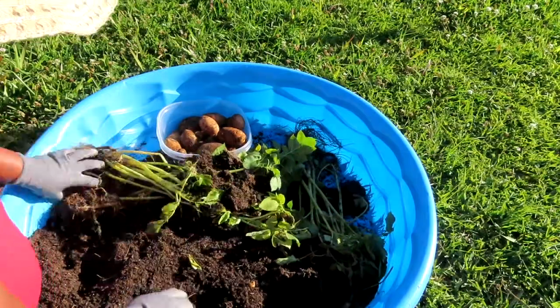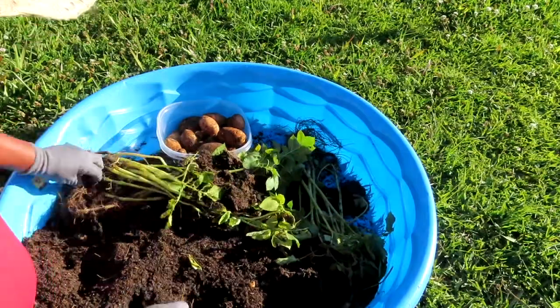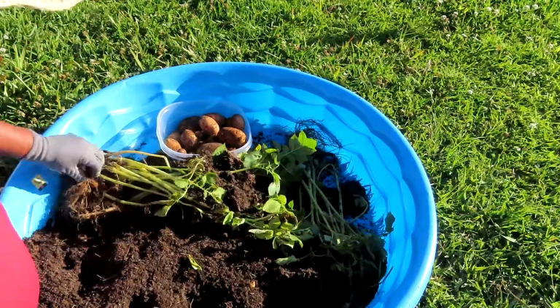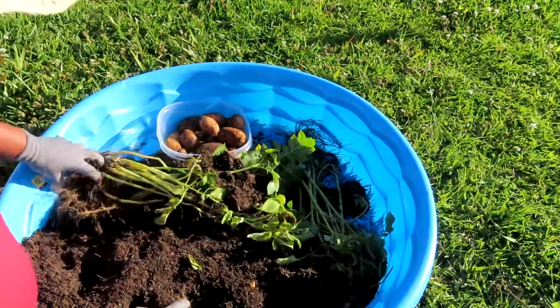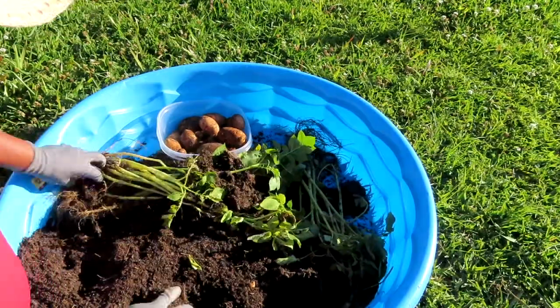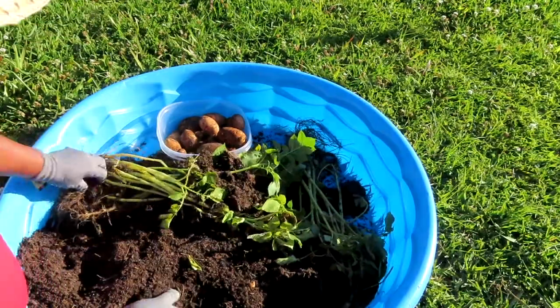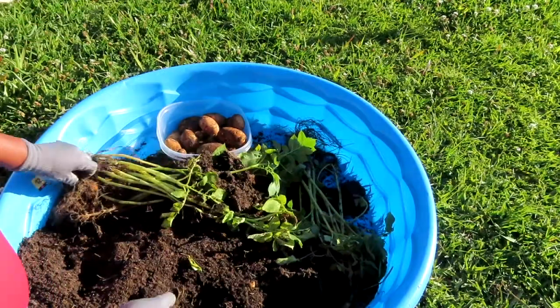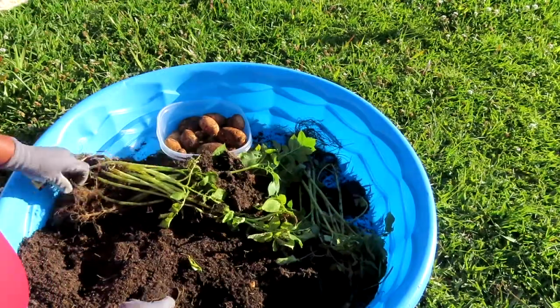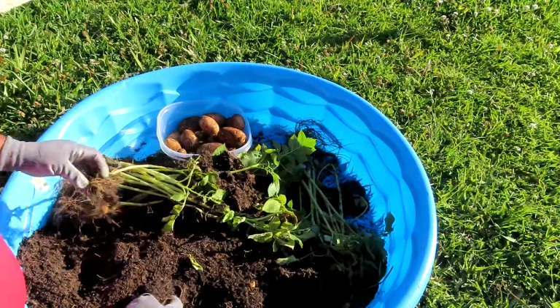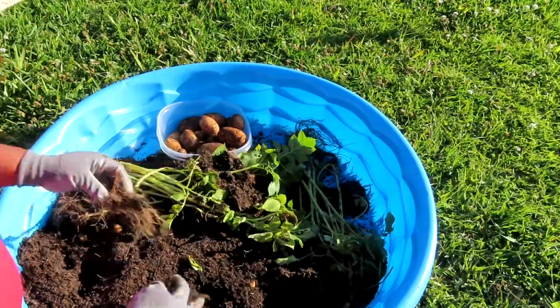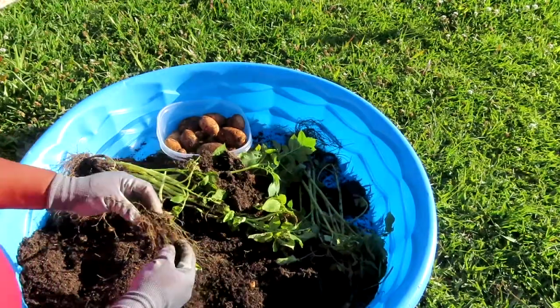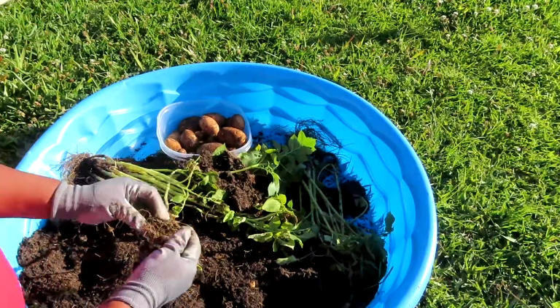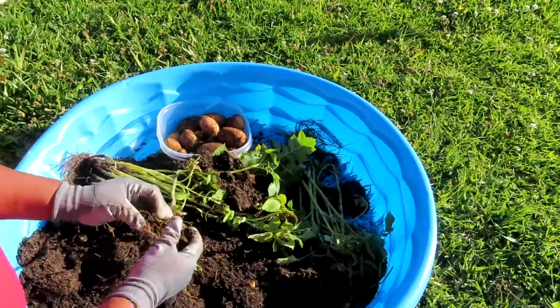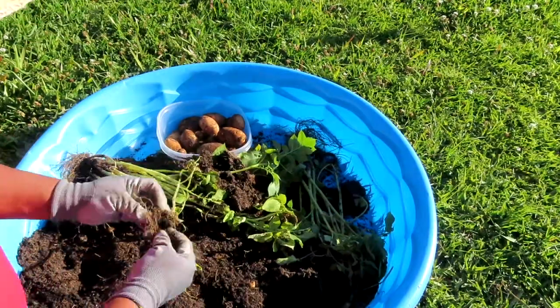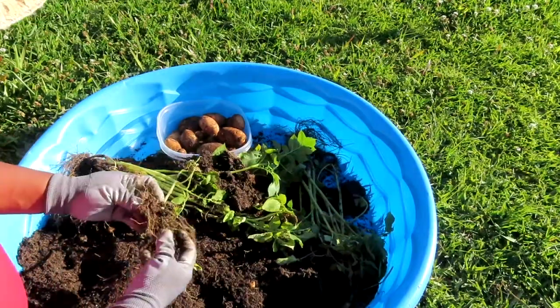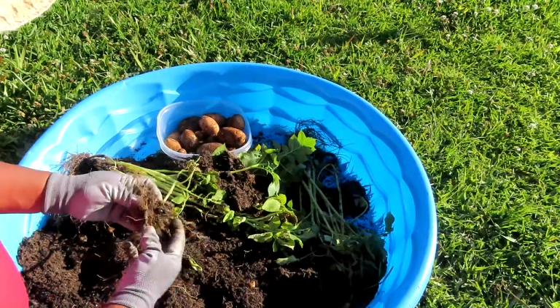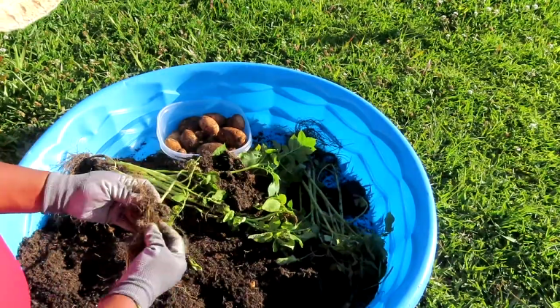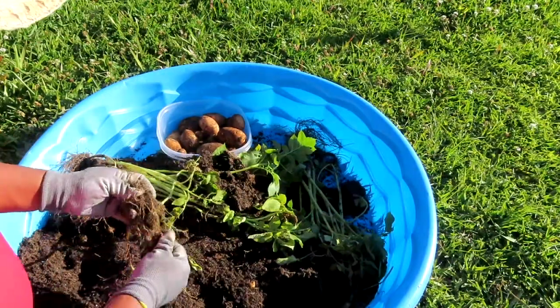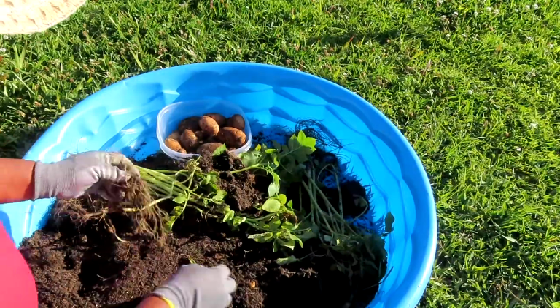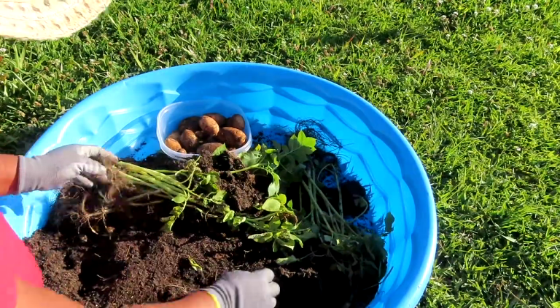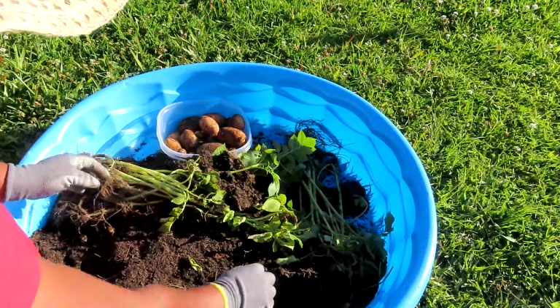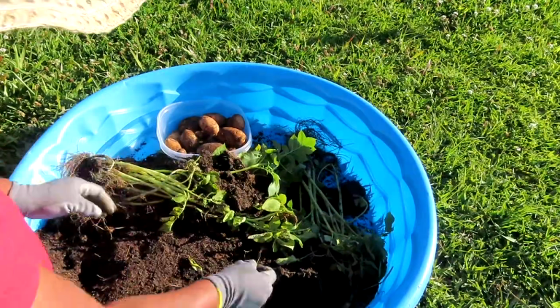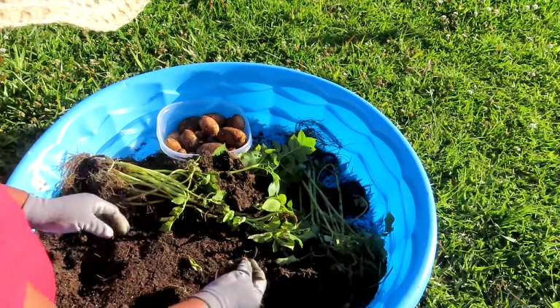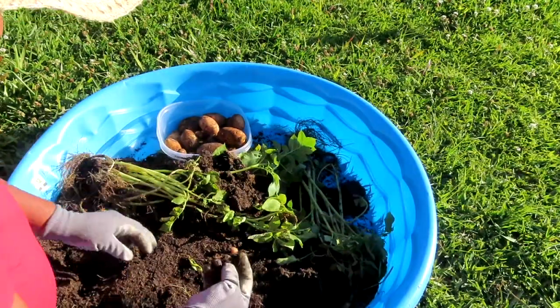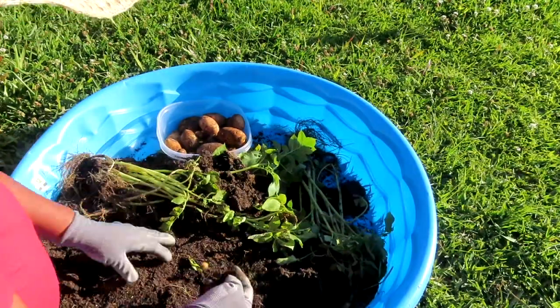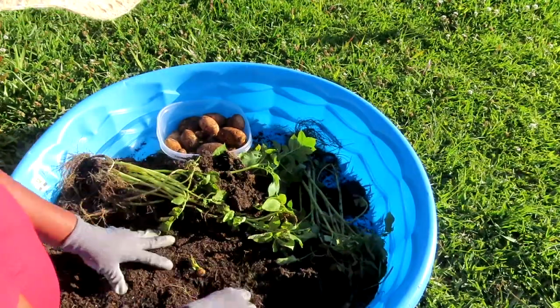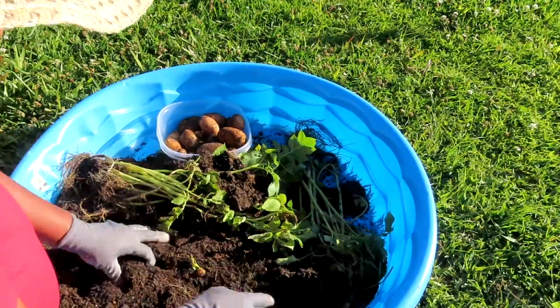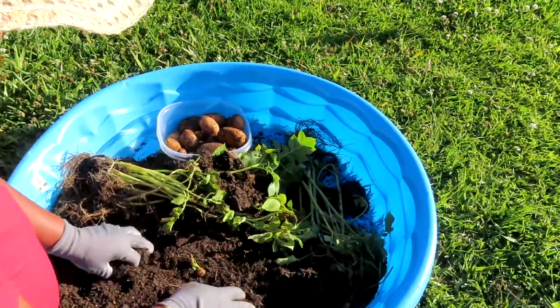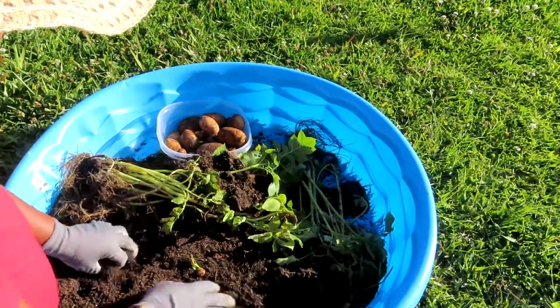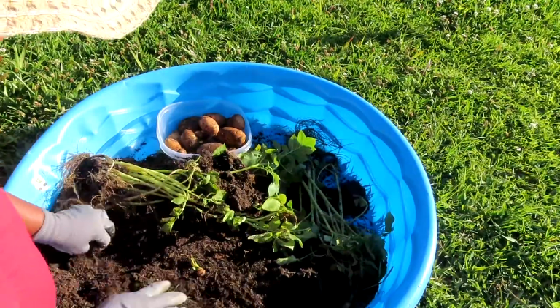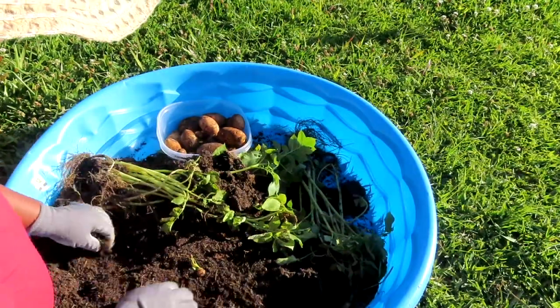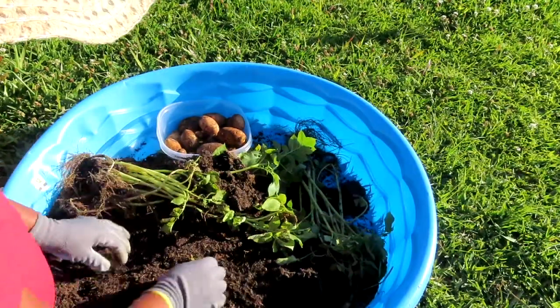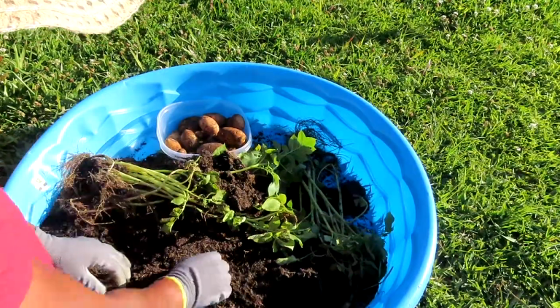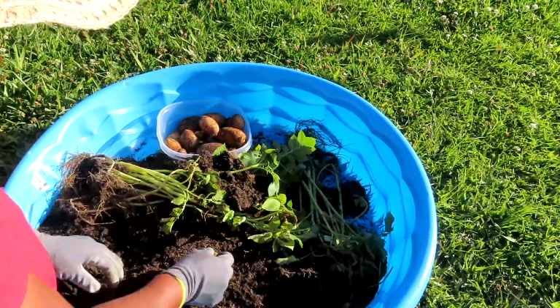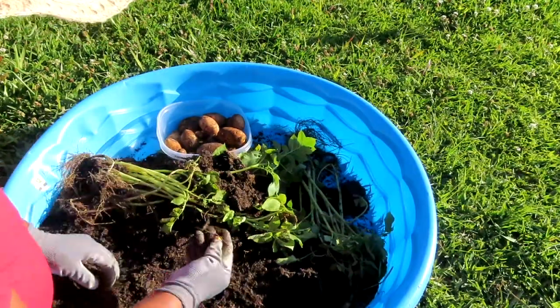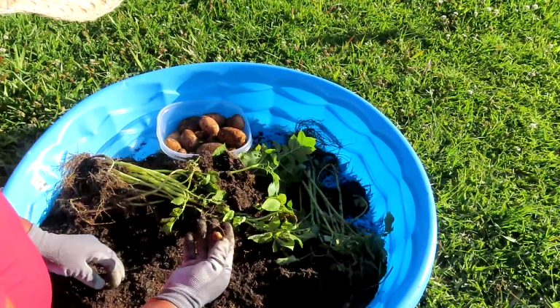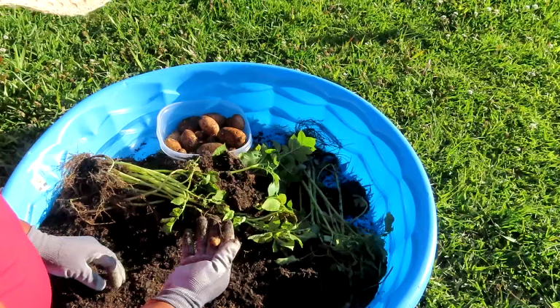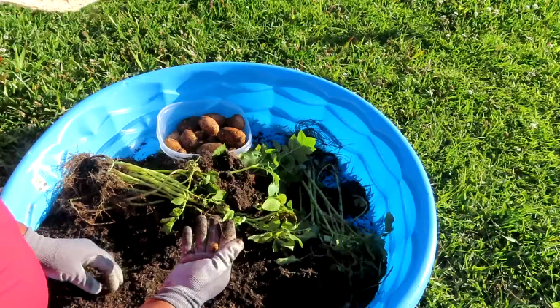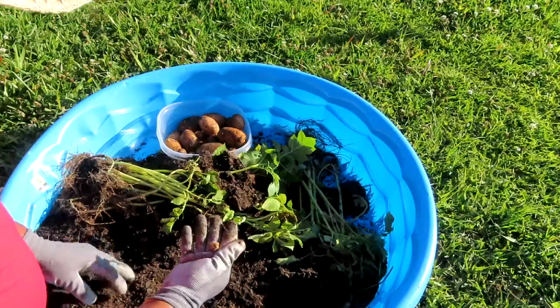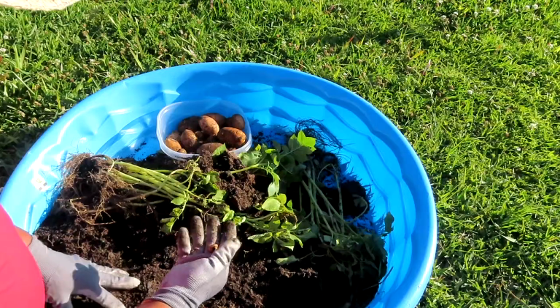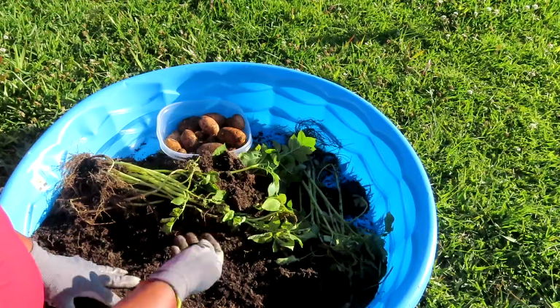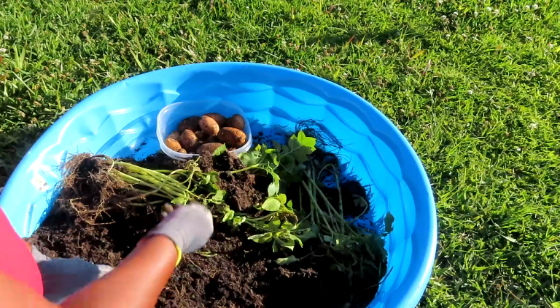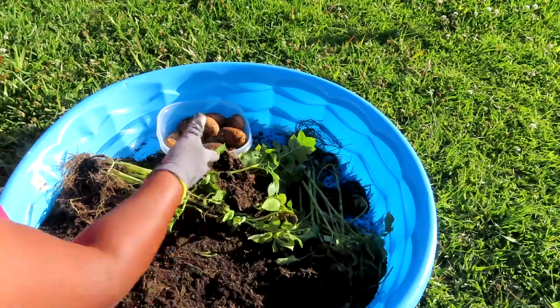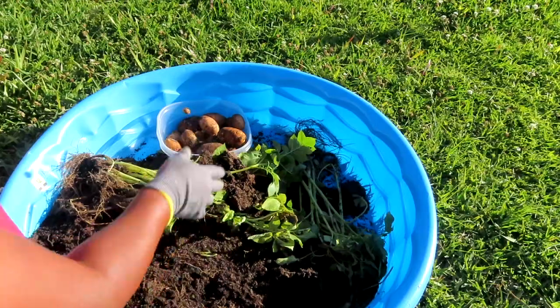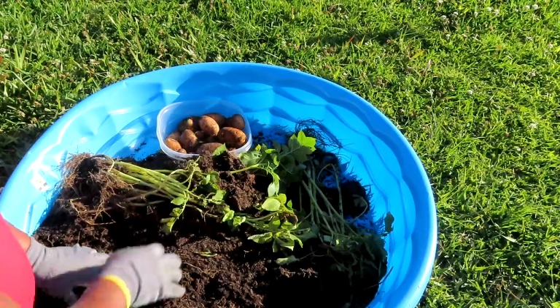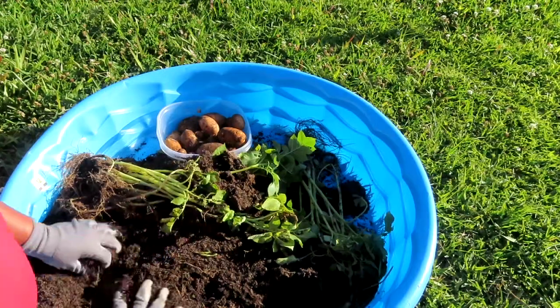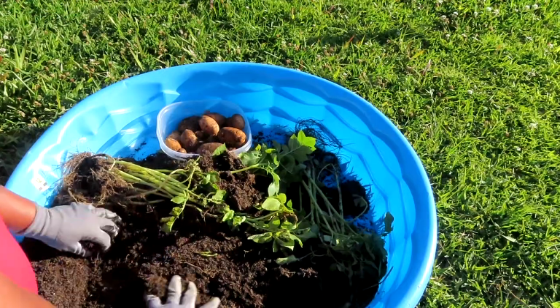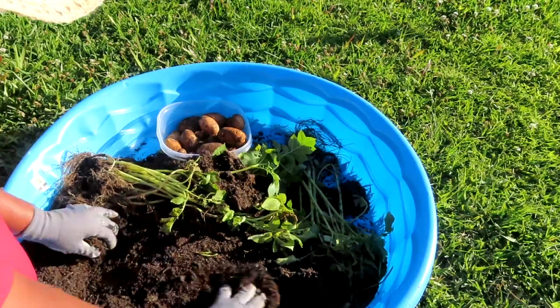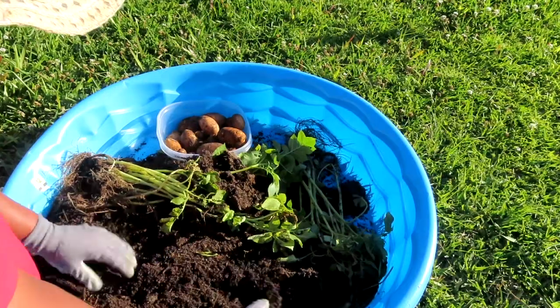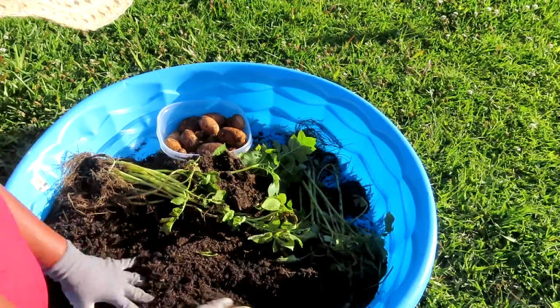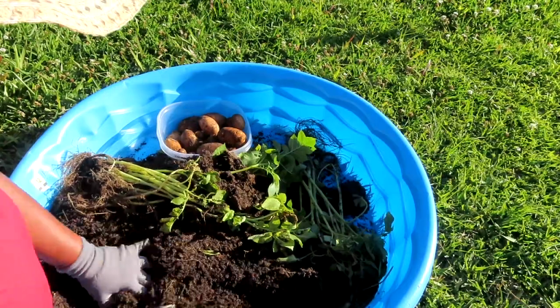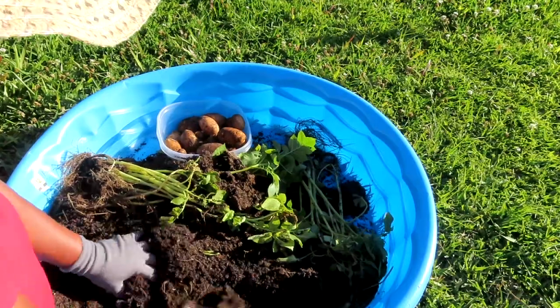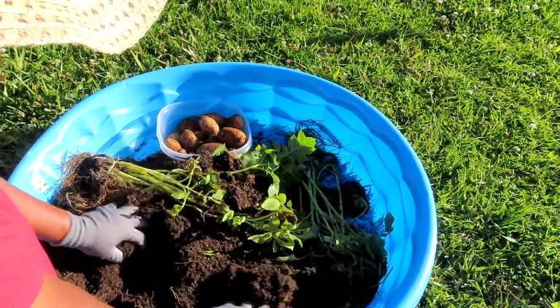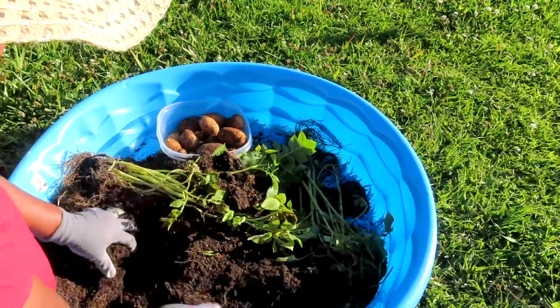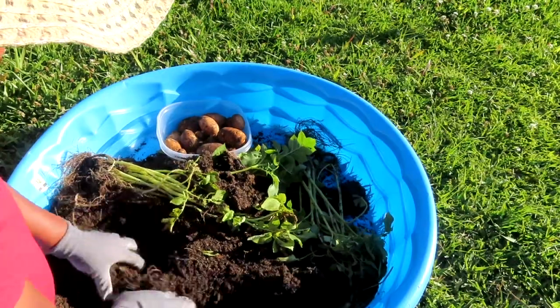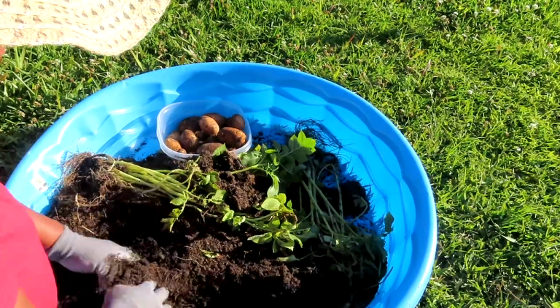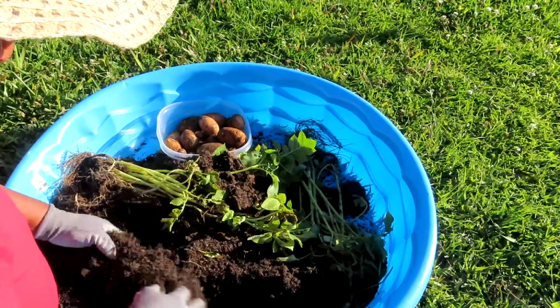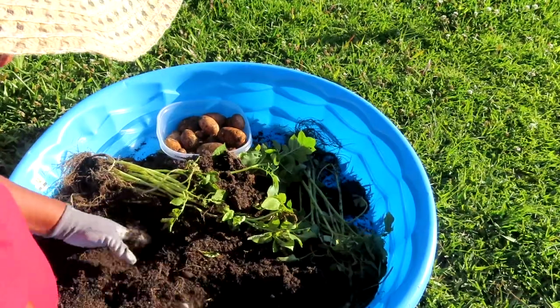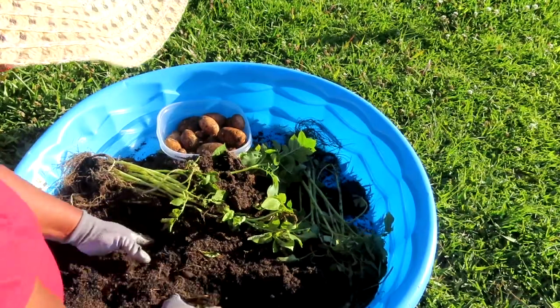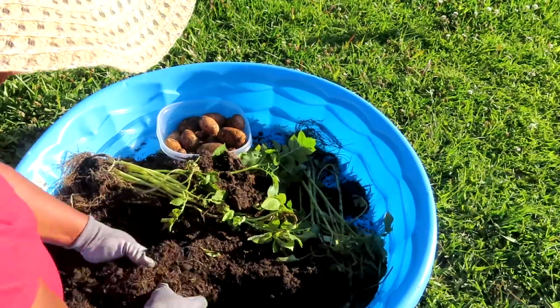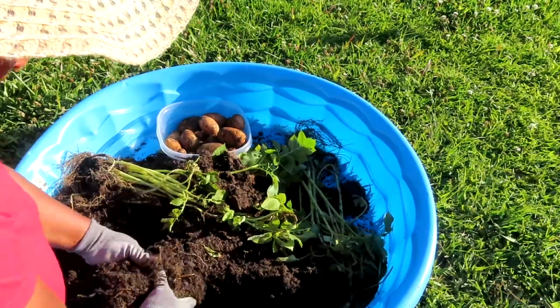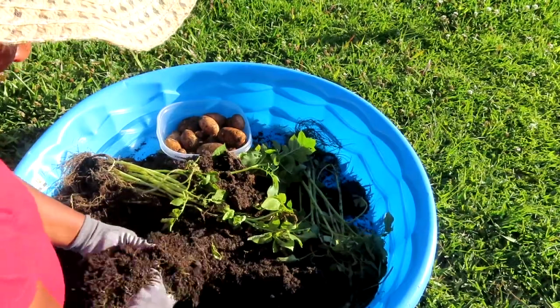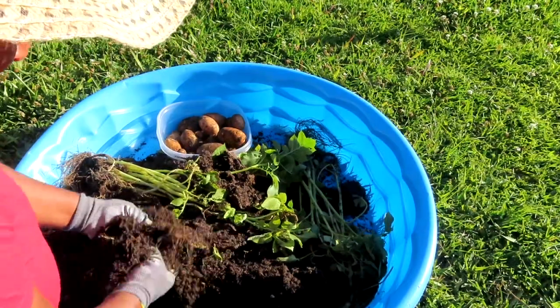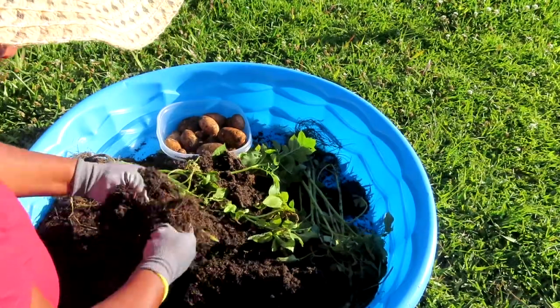I don't want to lose any of them. That's a little tiny tiny one — we'll take it, we'll take it.